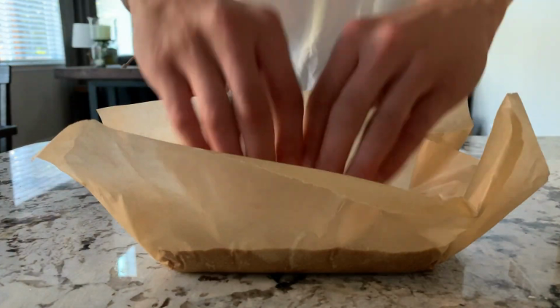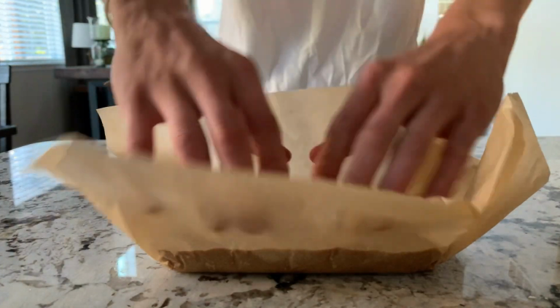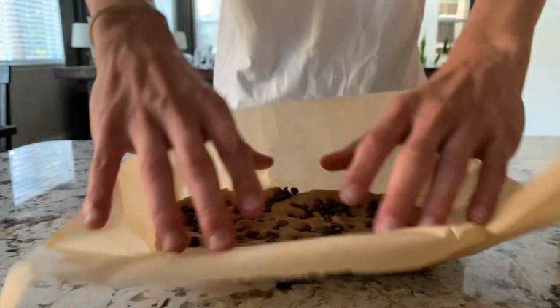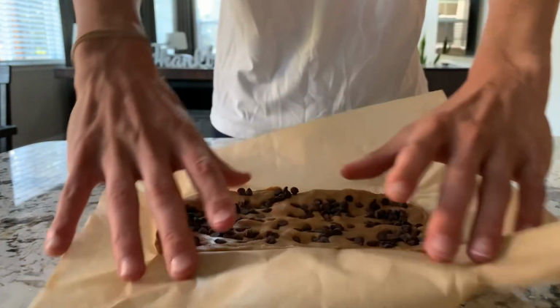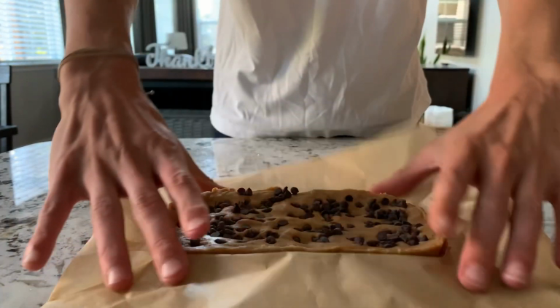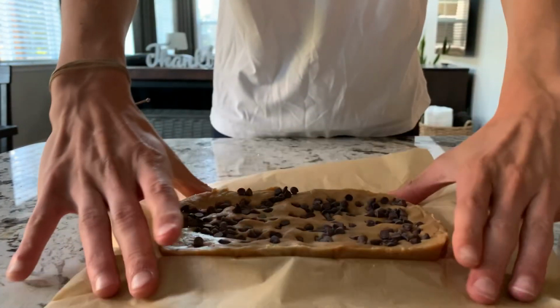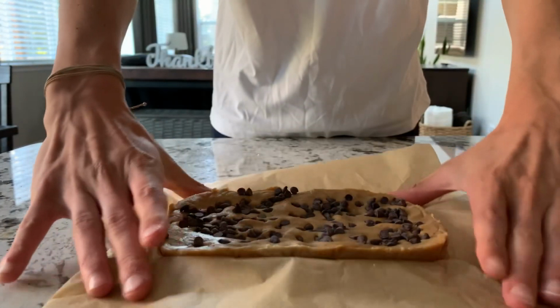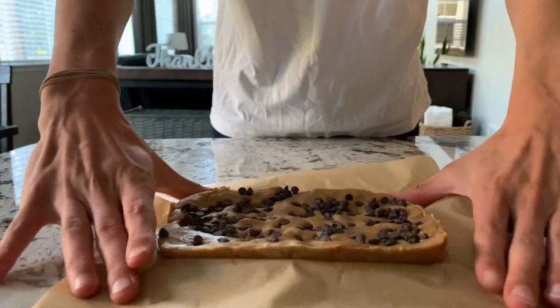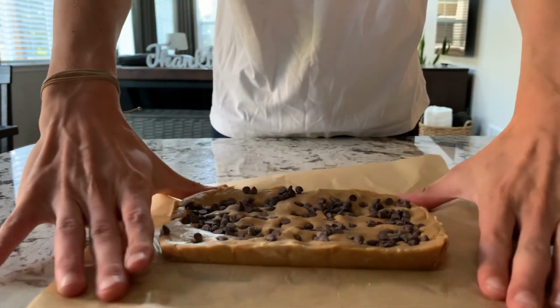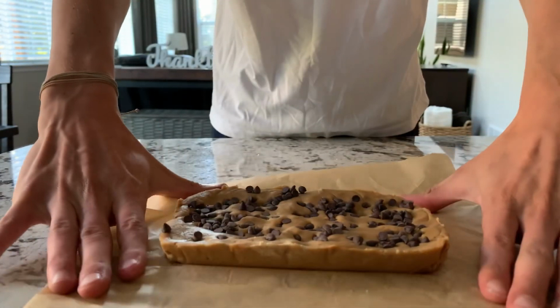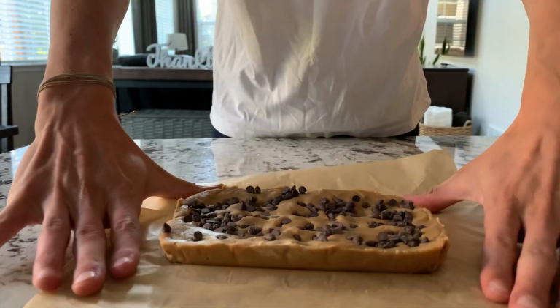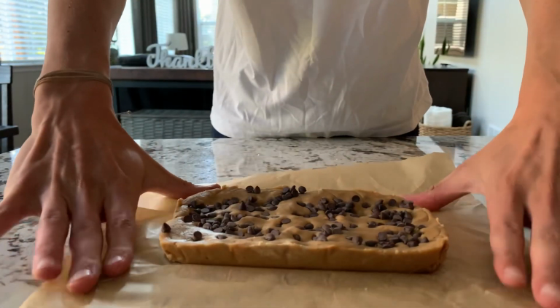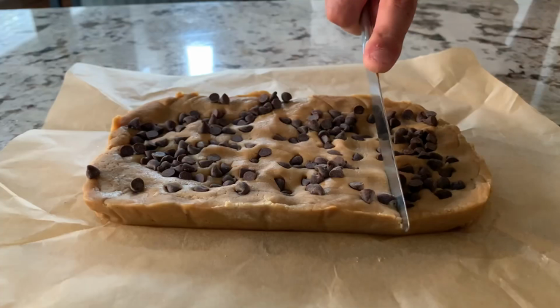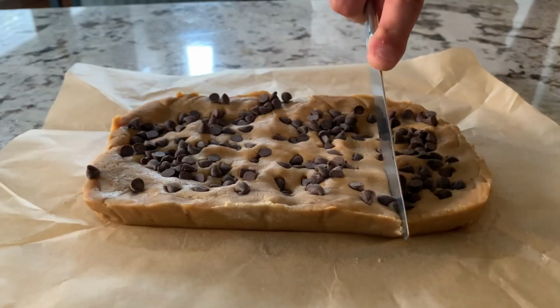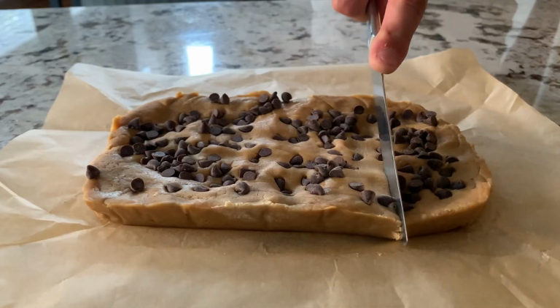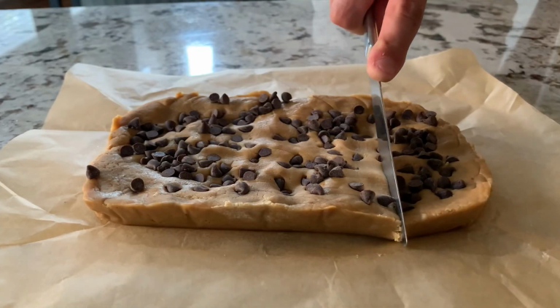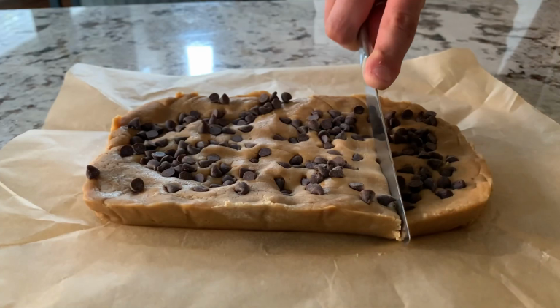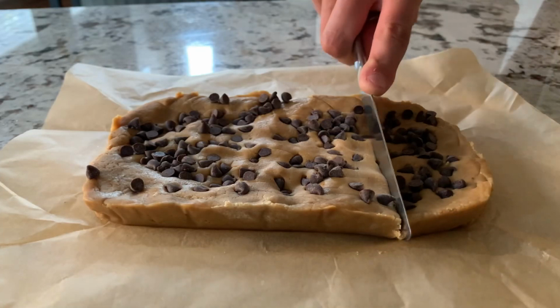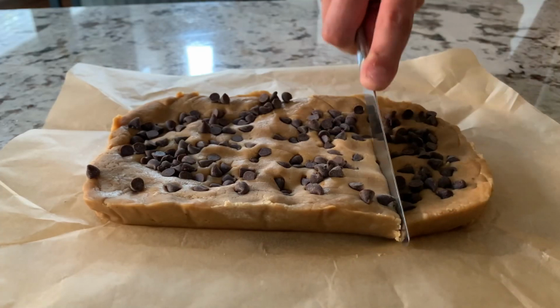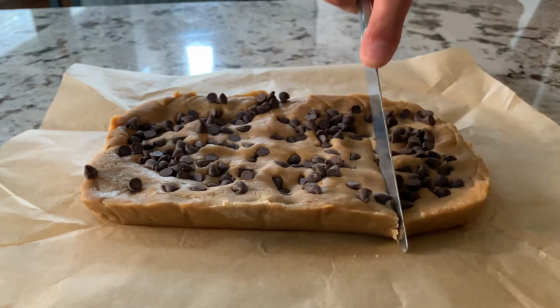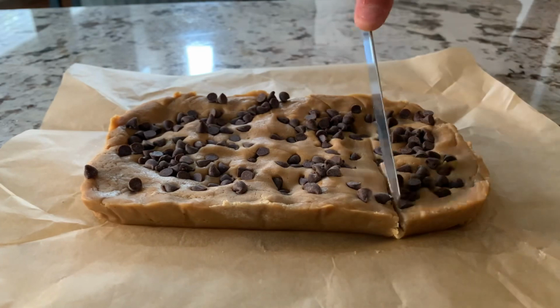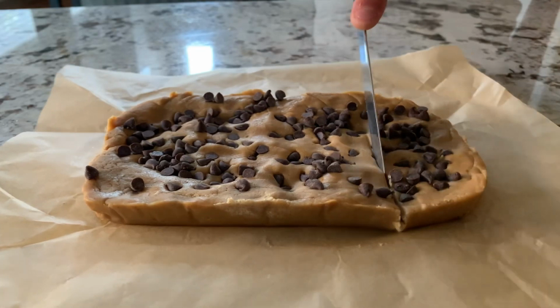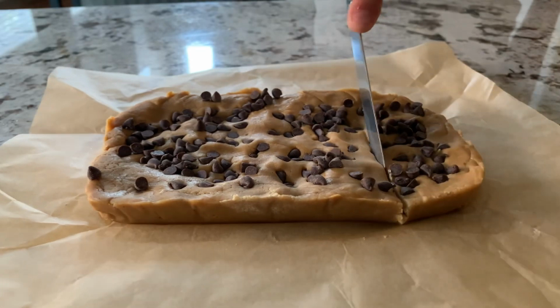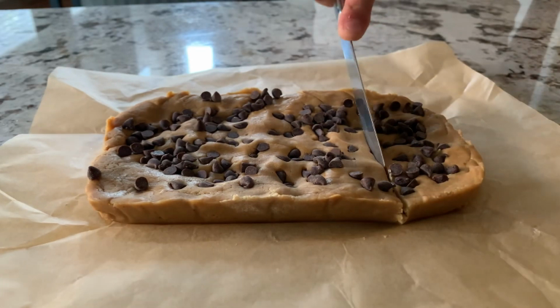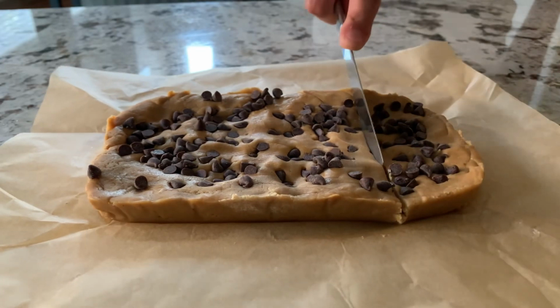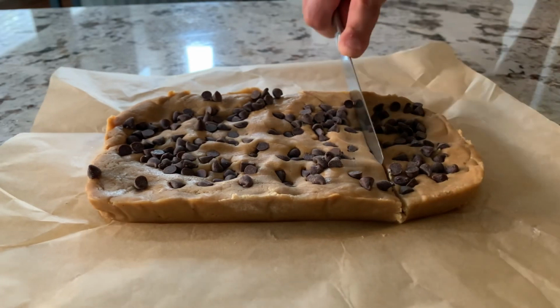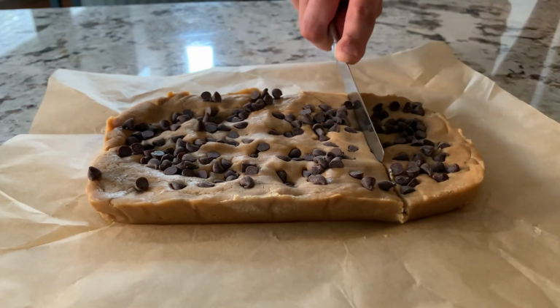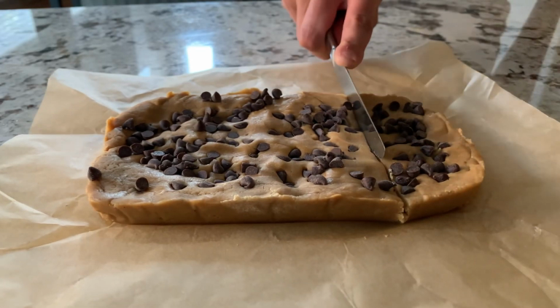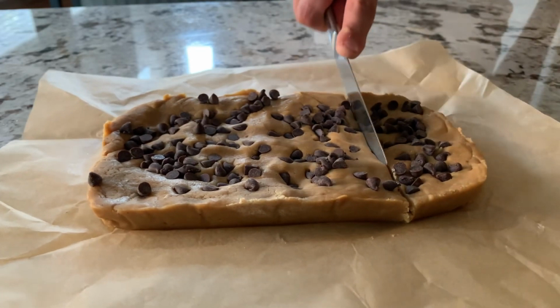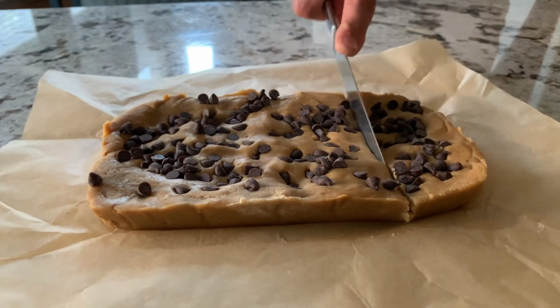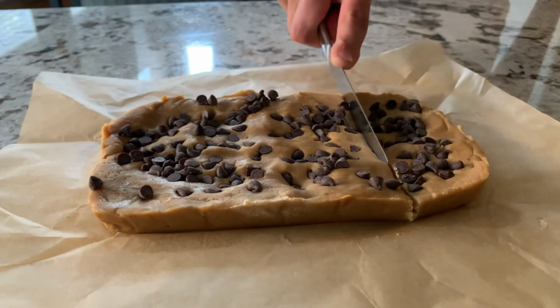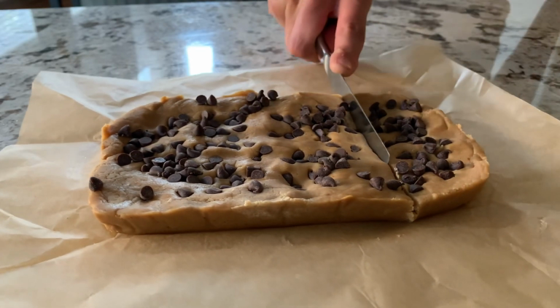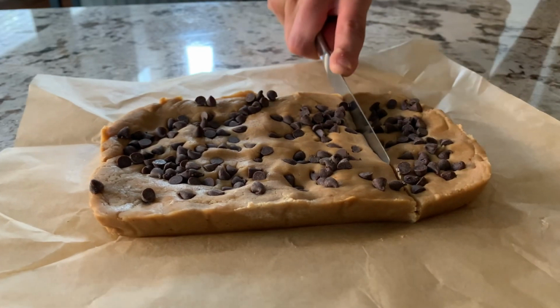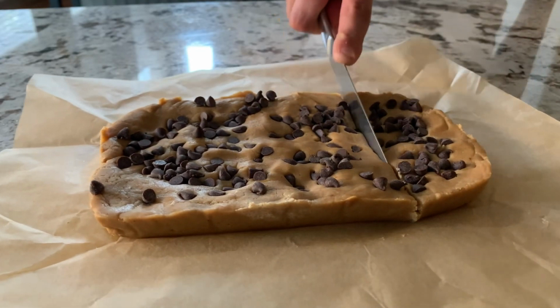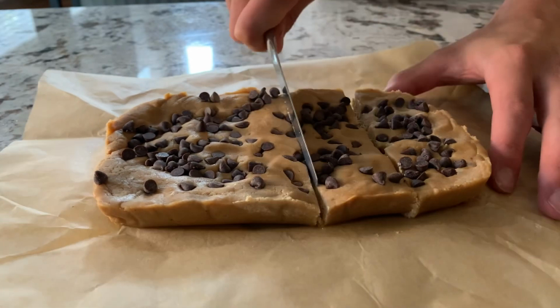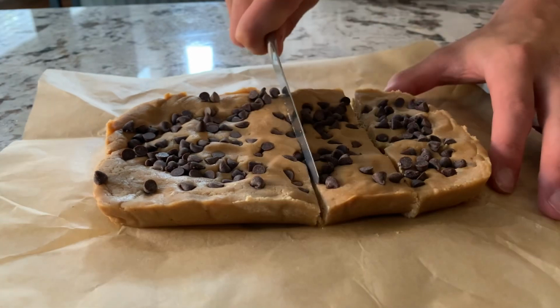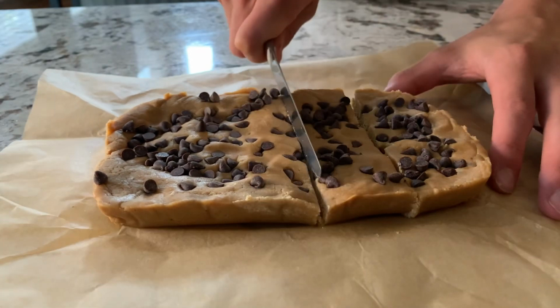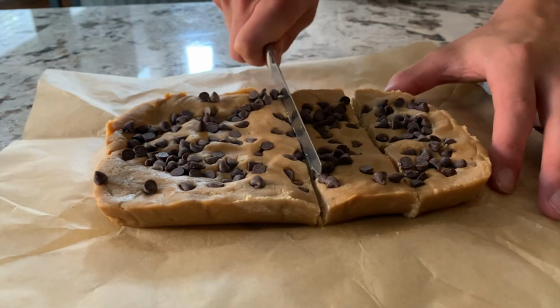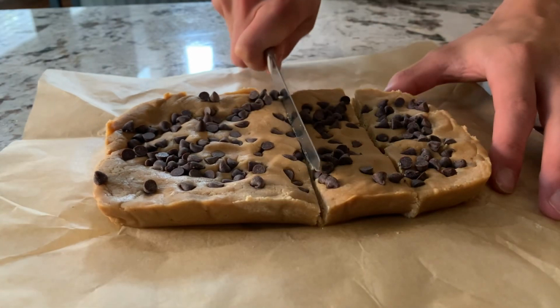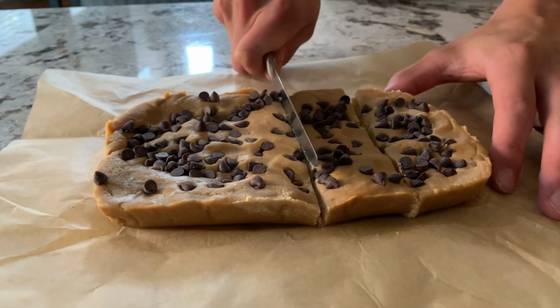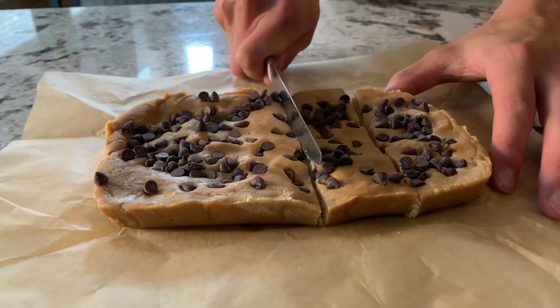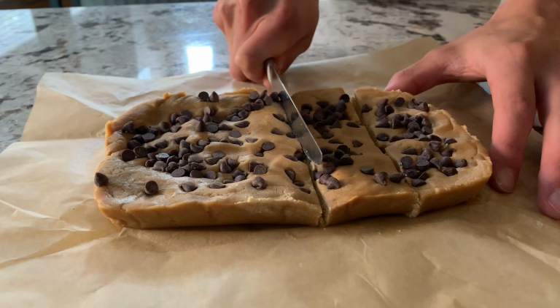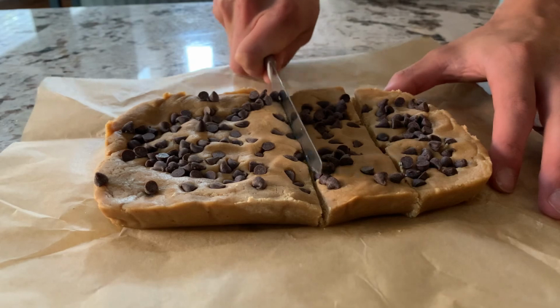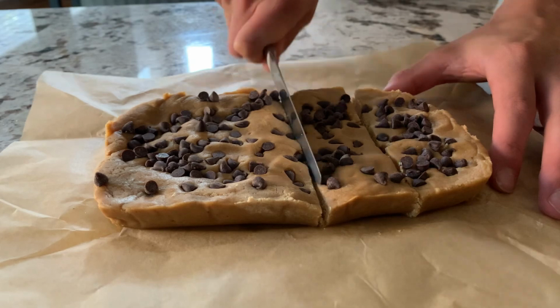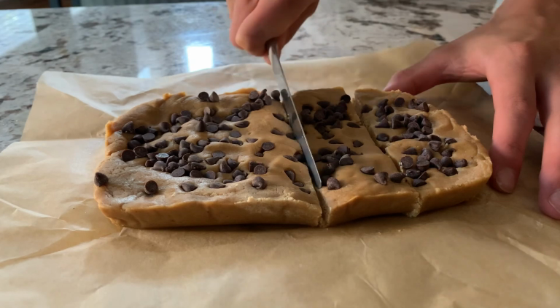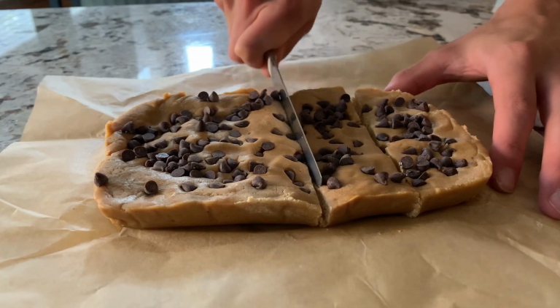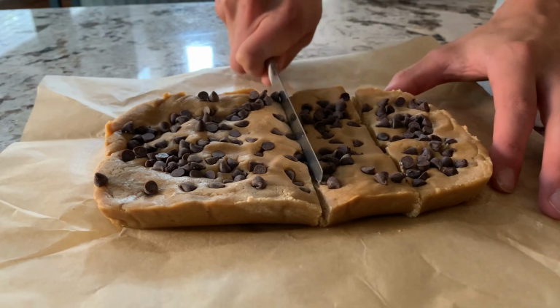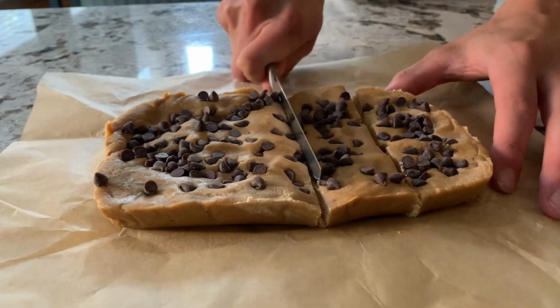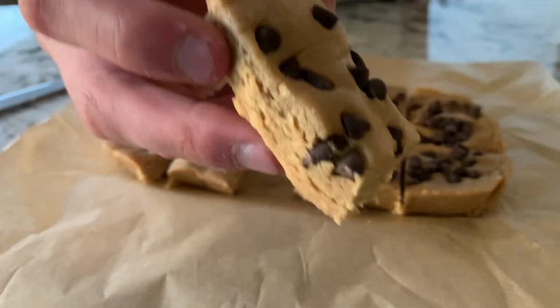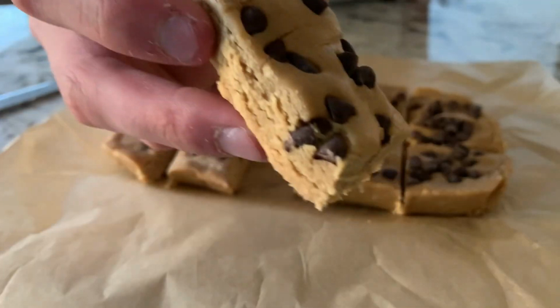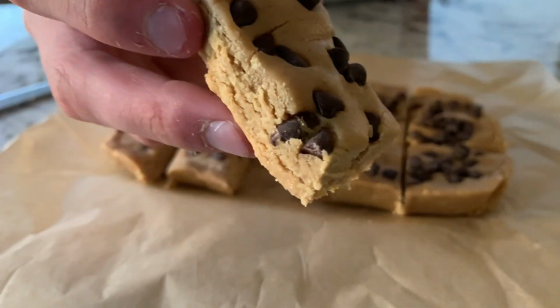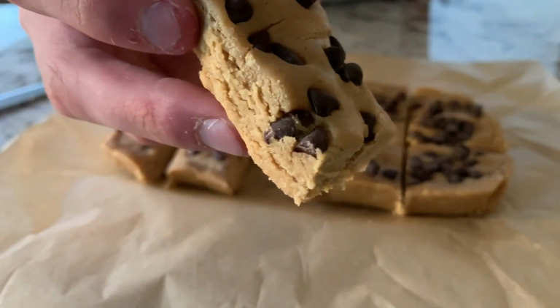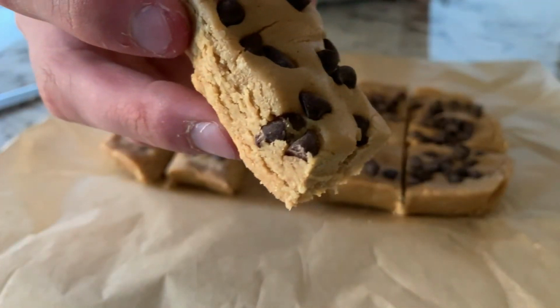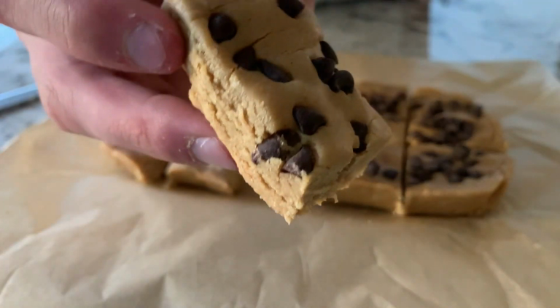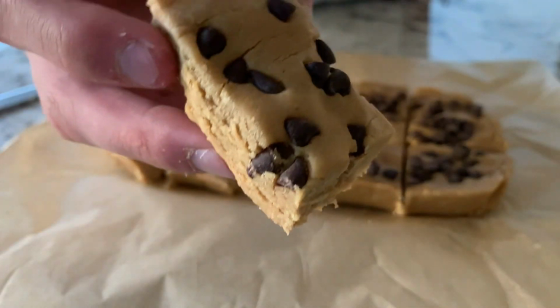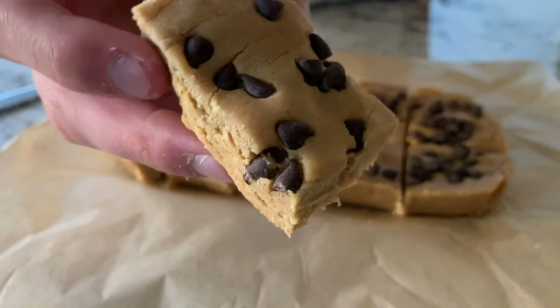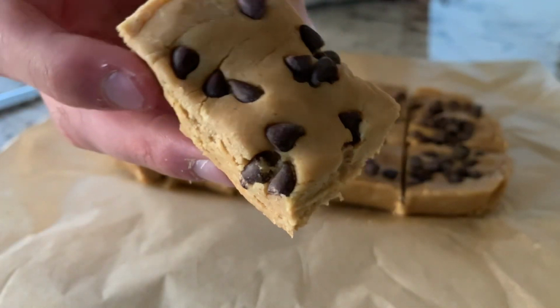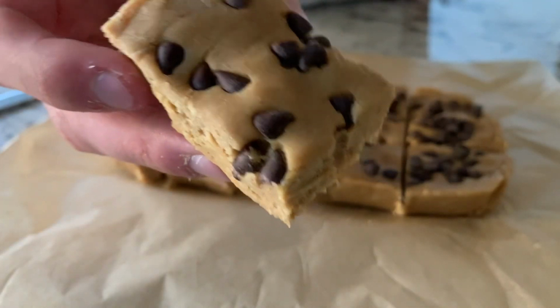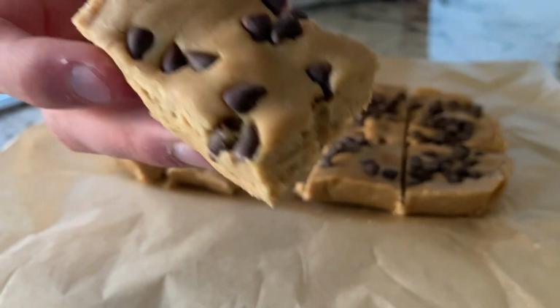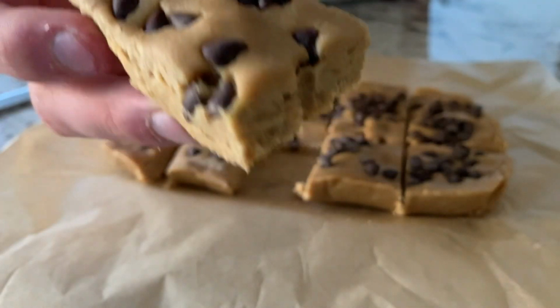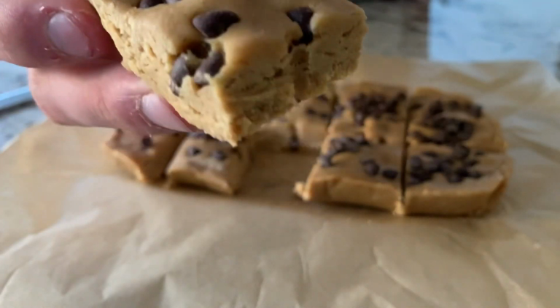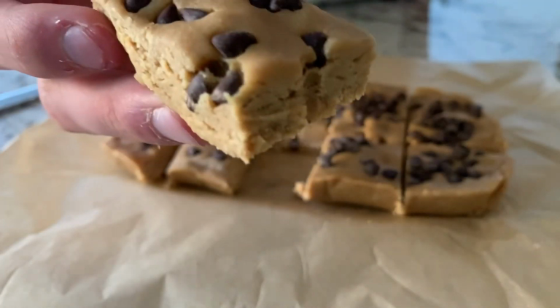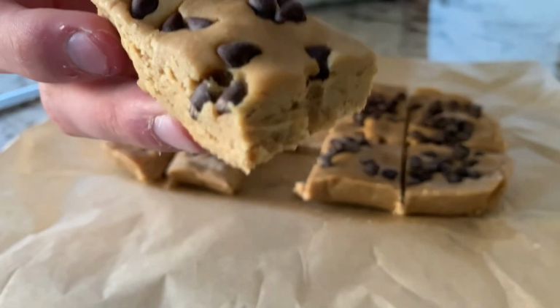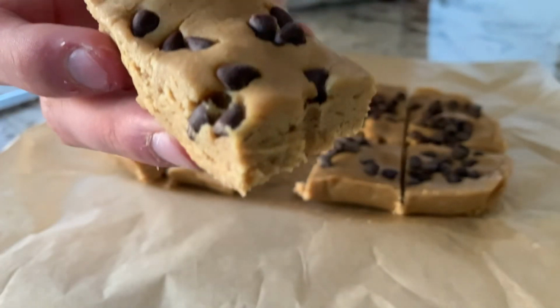And there you have it. Just cut it into pieces and then enjoy. Thanks for watching and please consider subscribing.